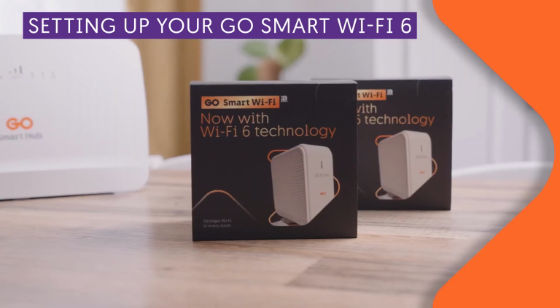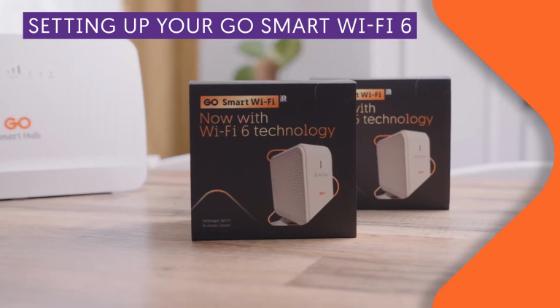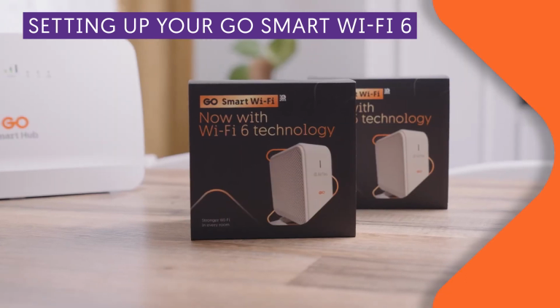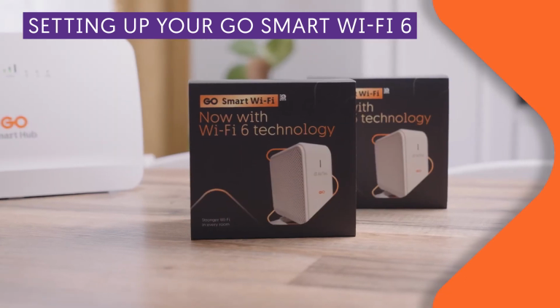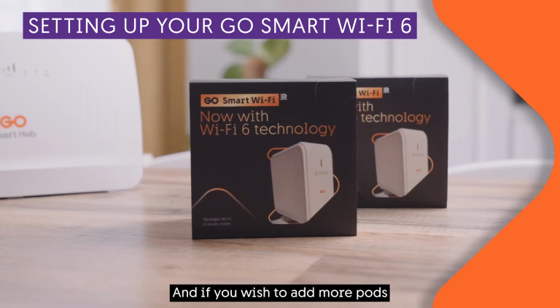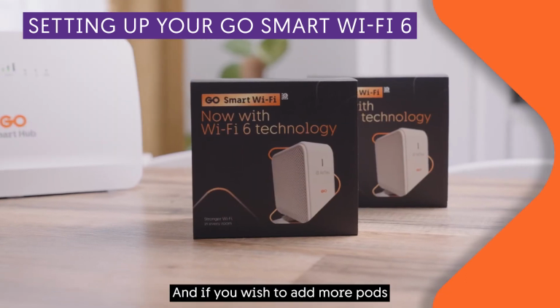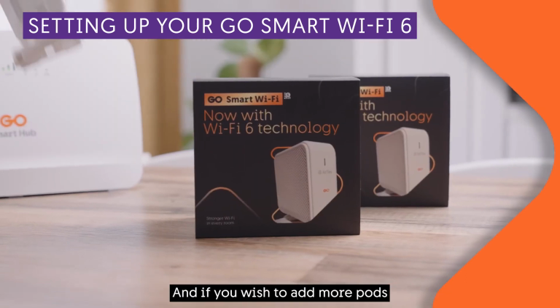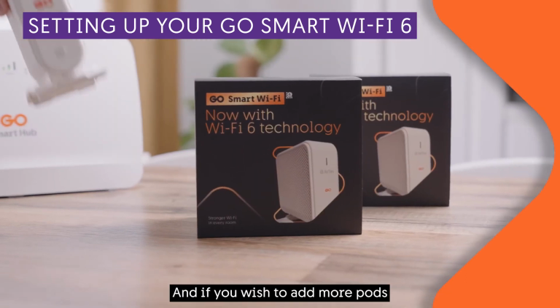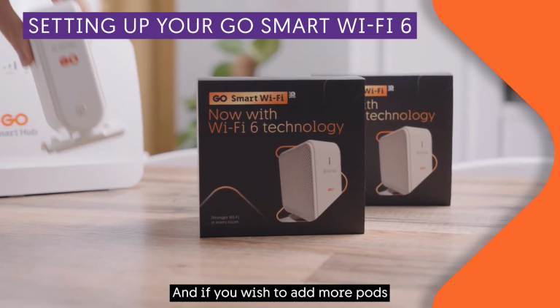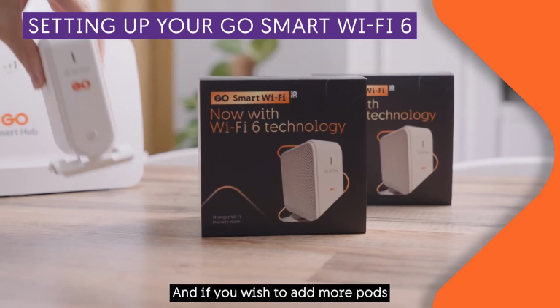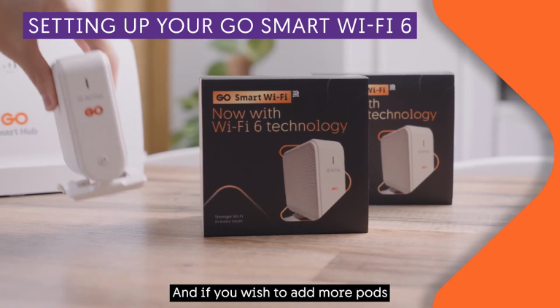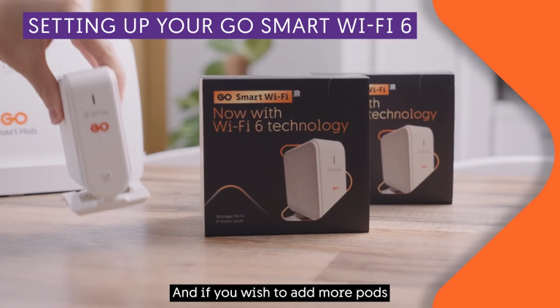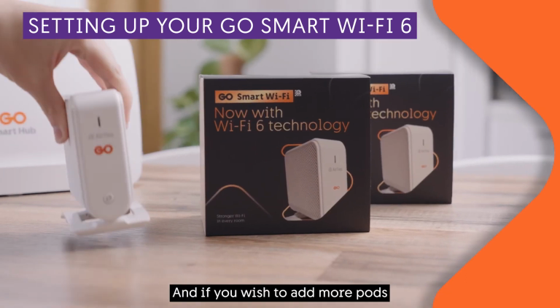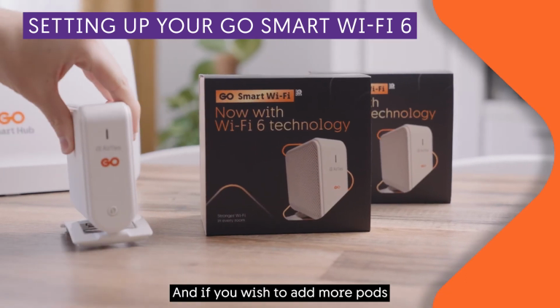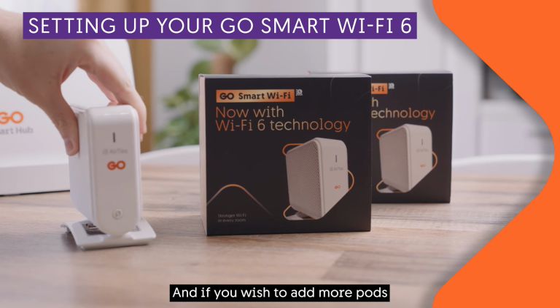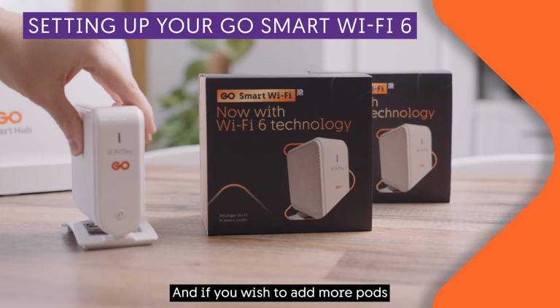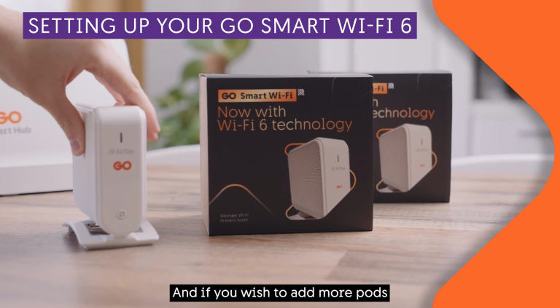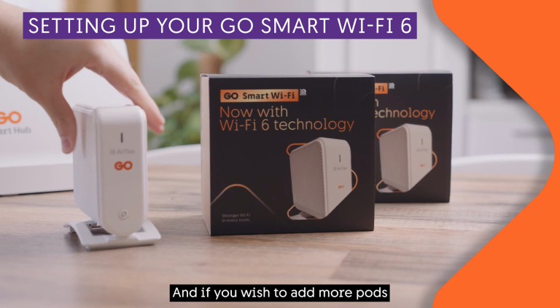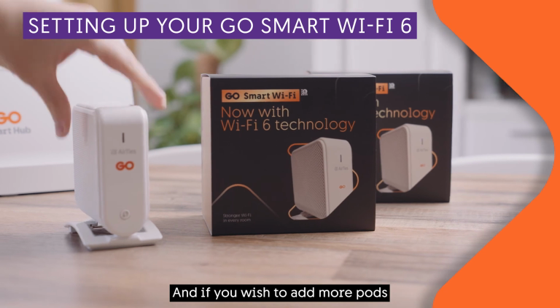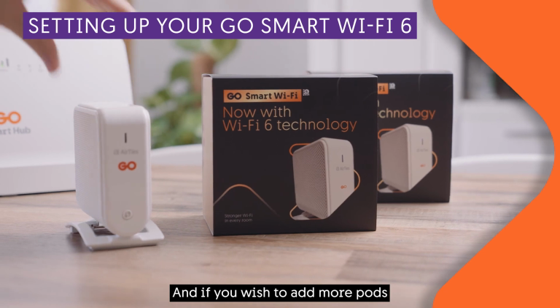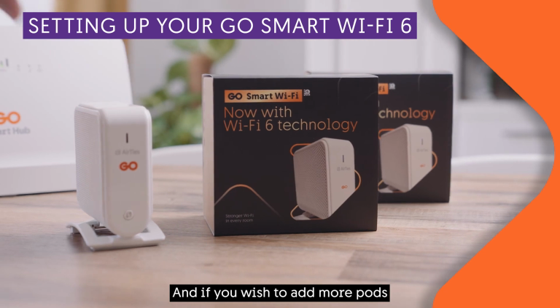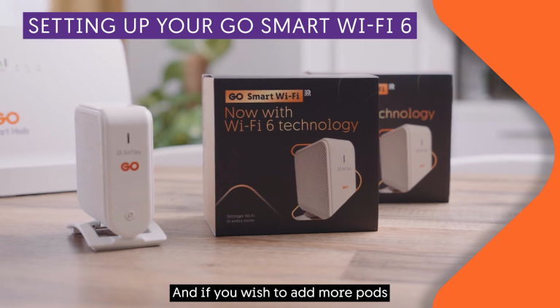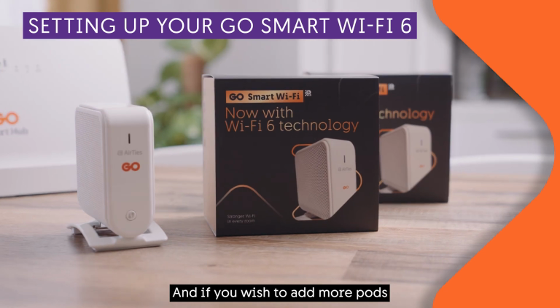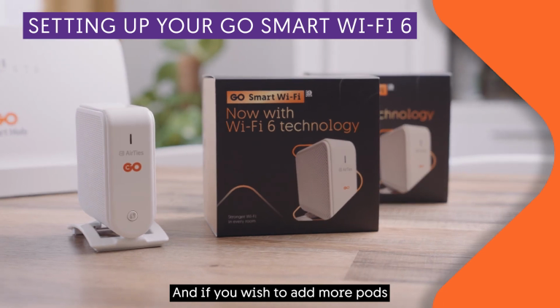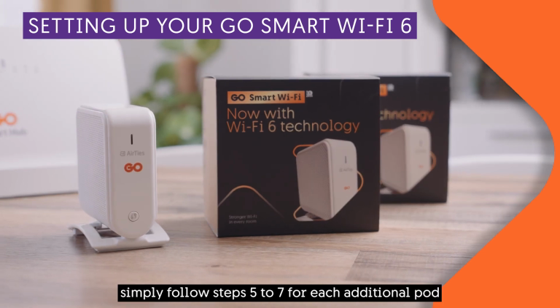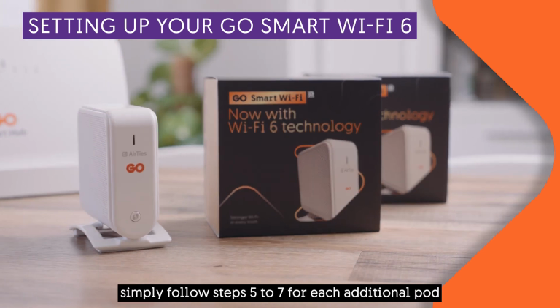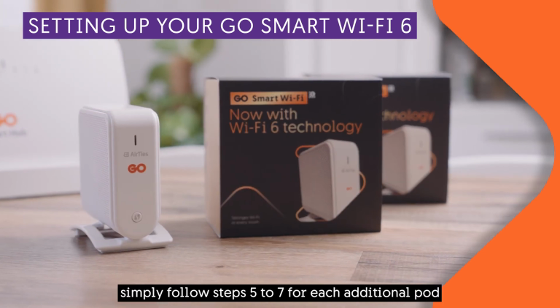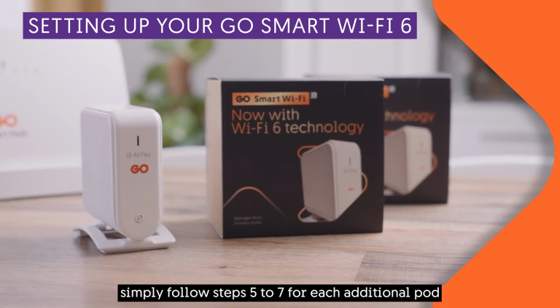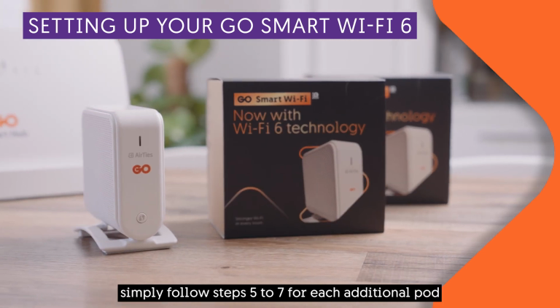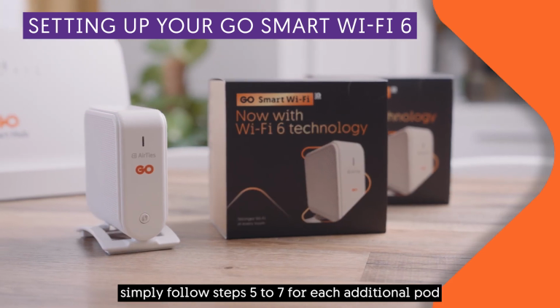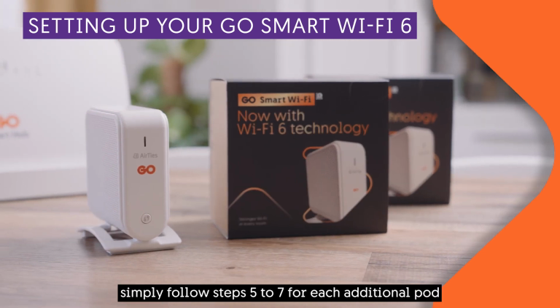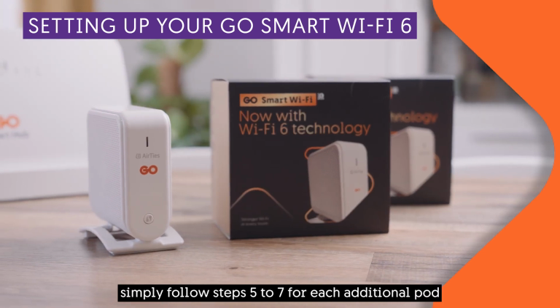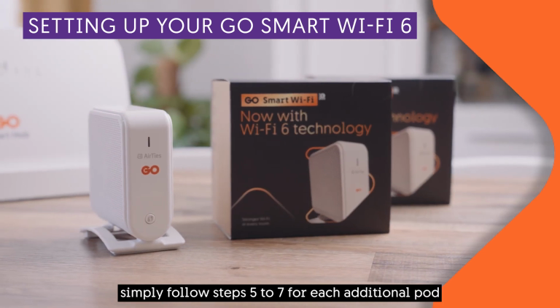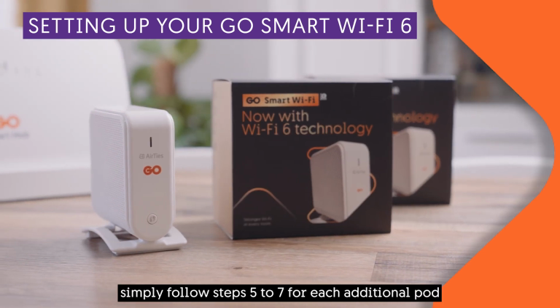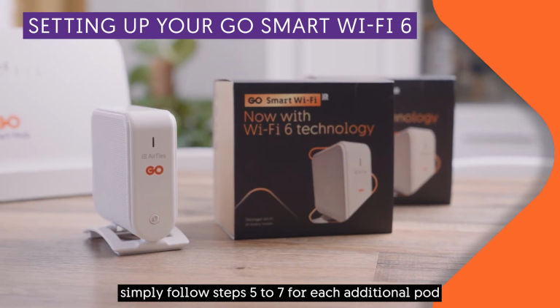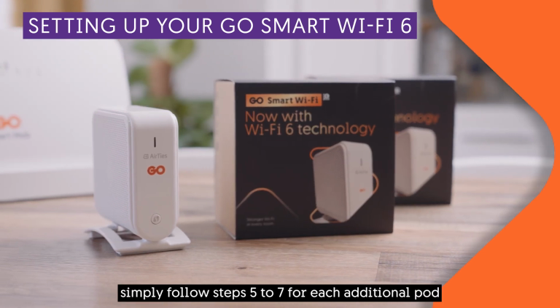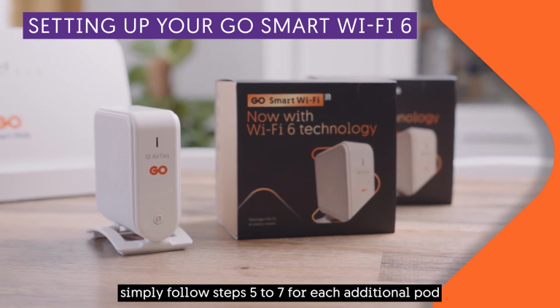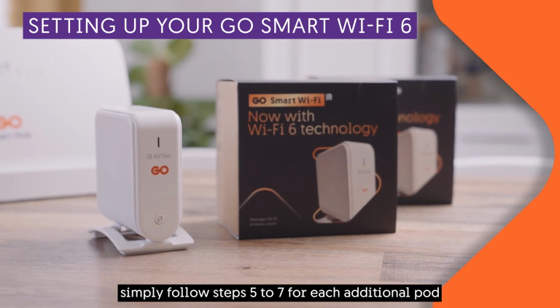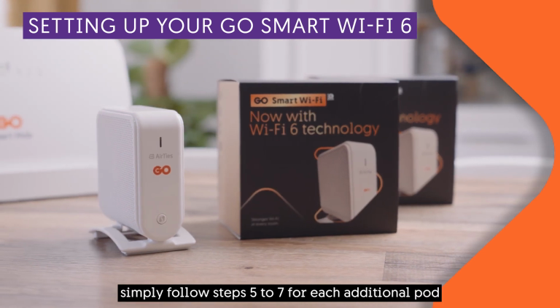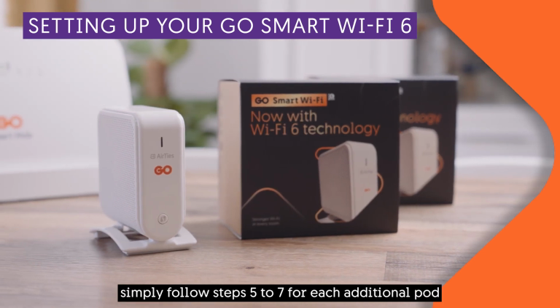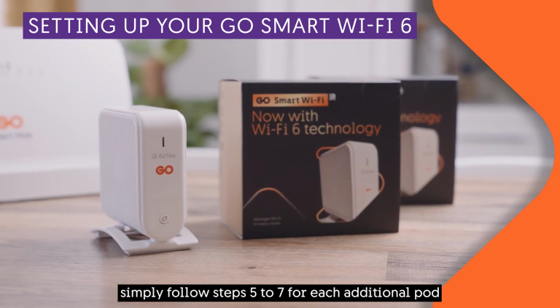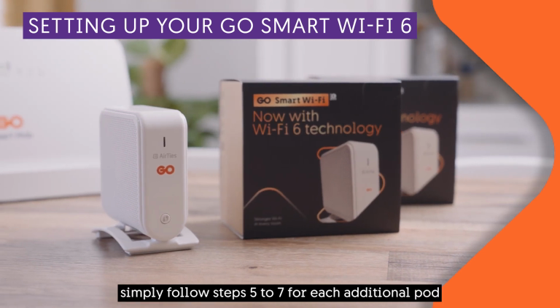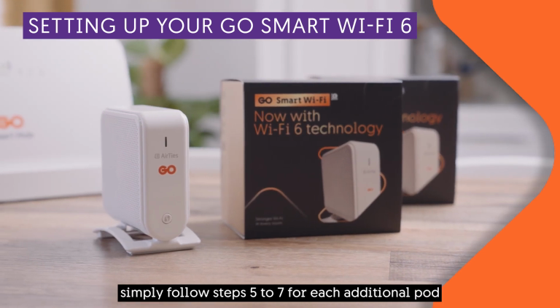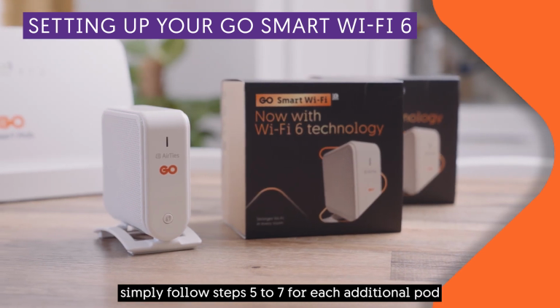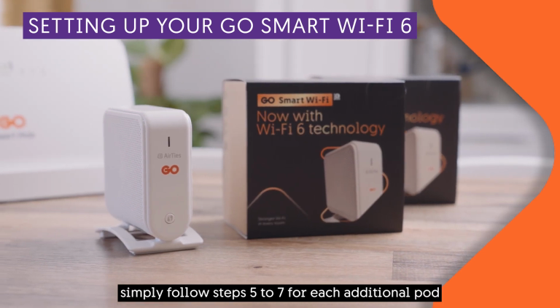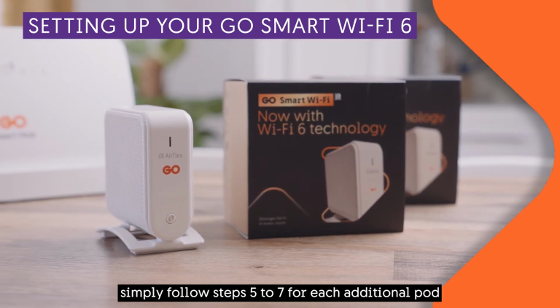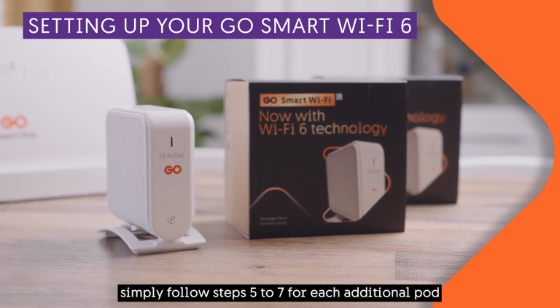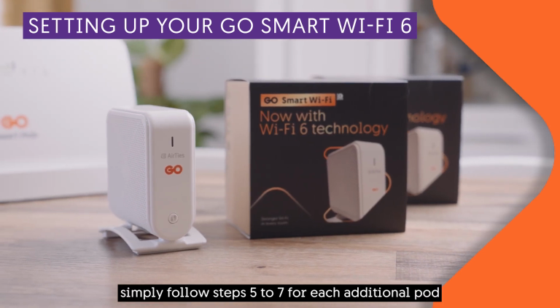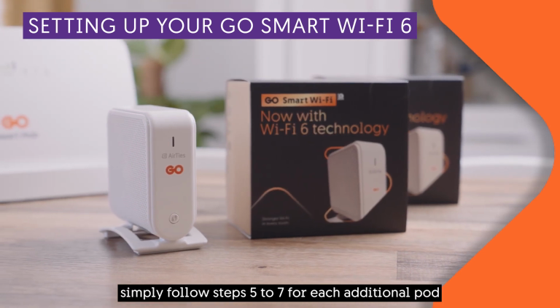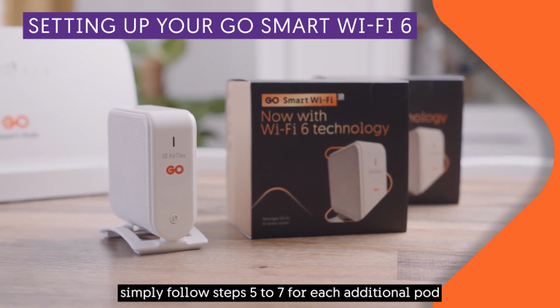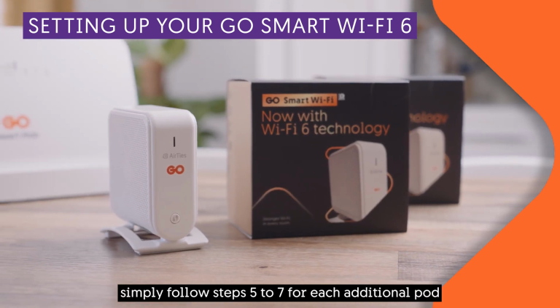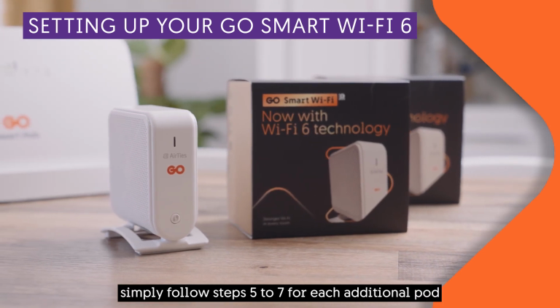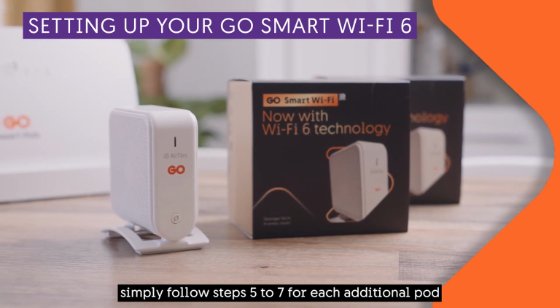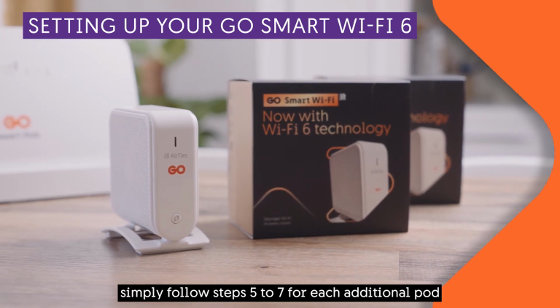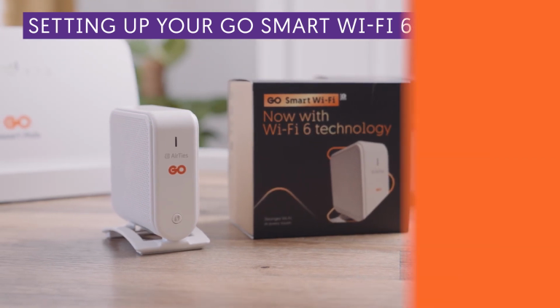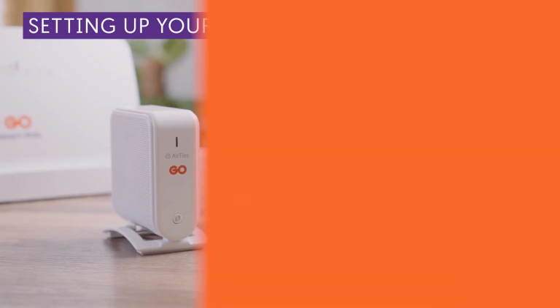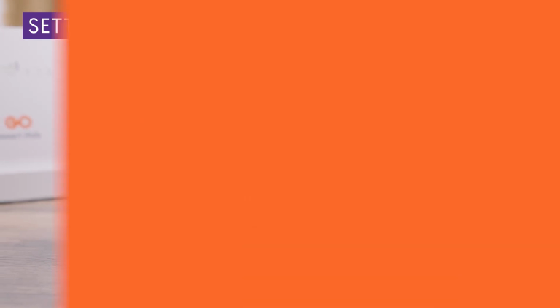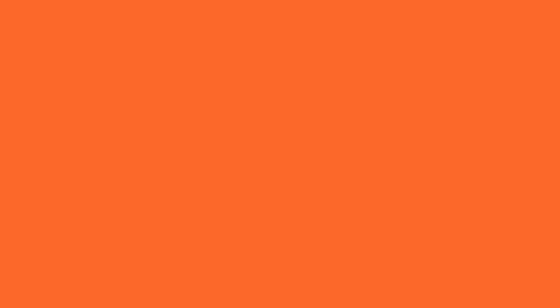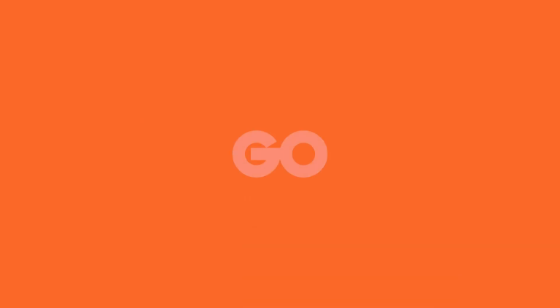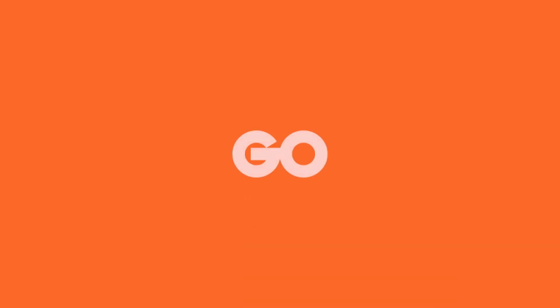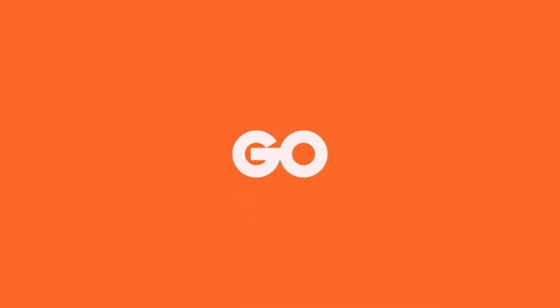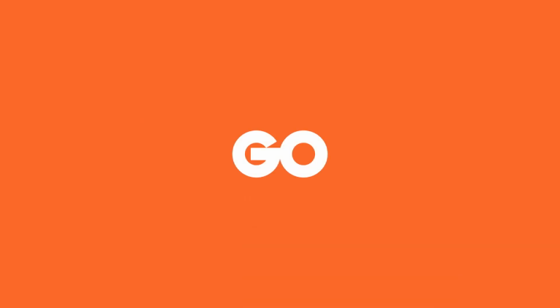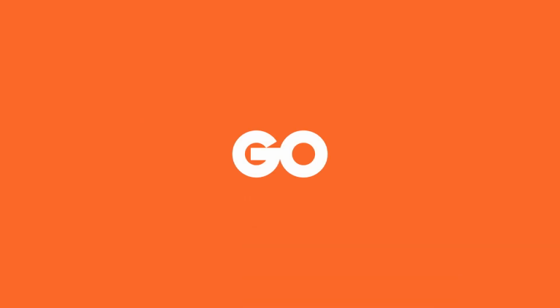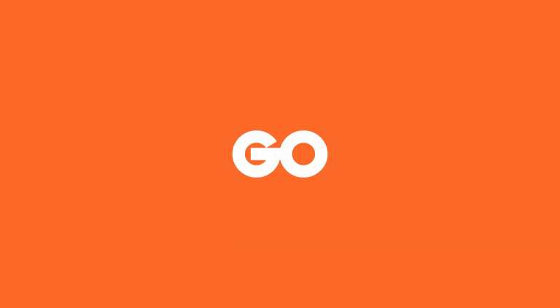If you wish to add more pods, simply follow steps 5 to 7 for each additional pod.